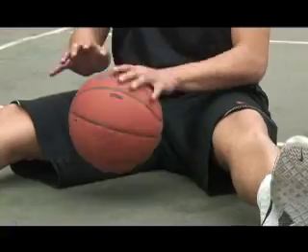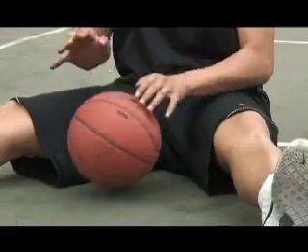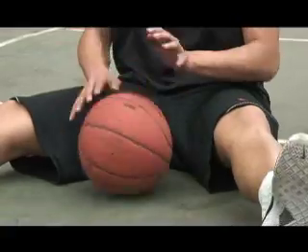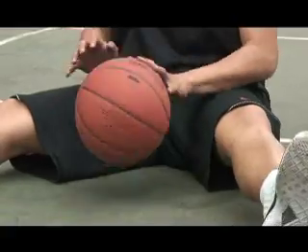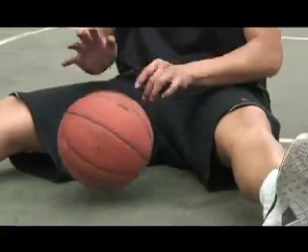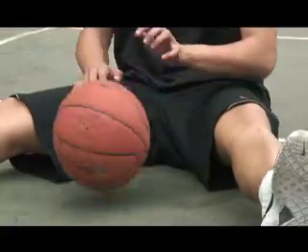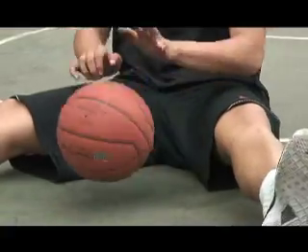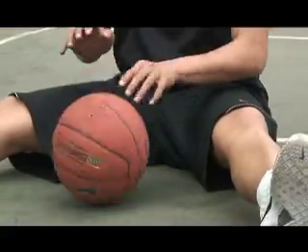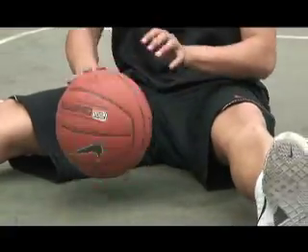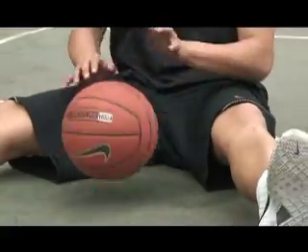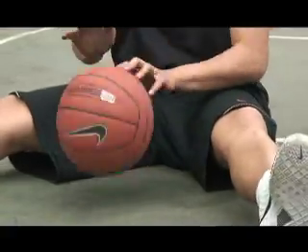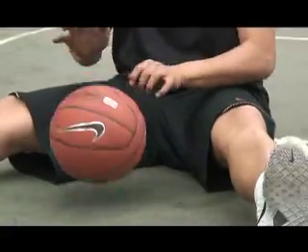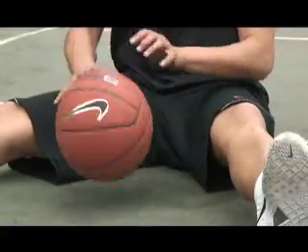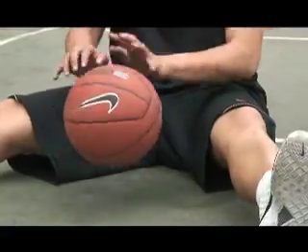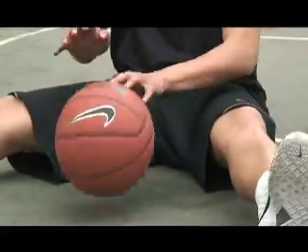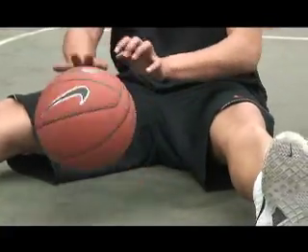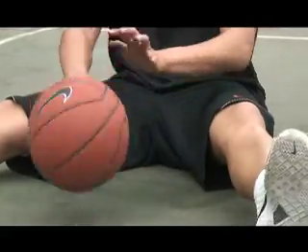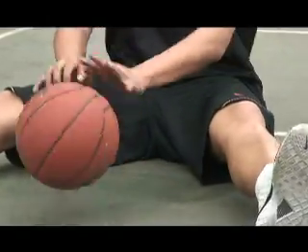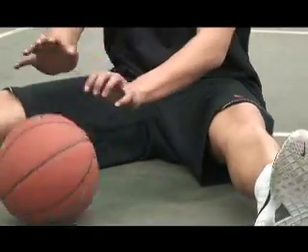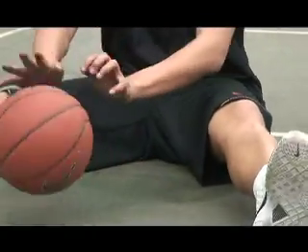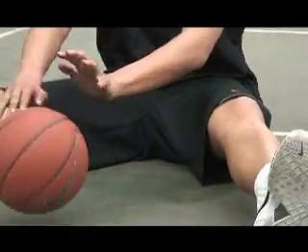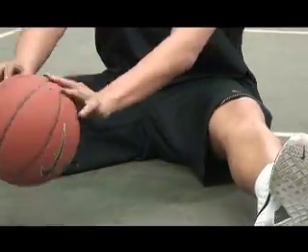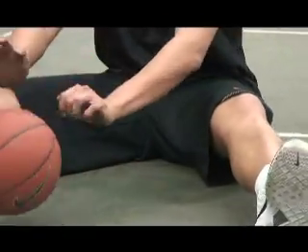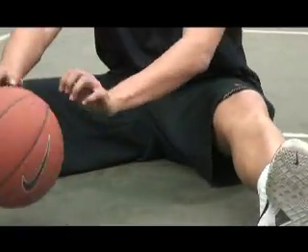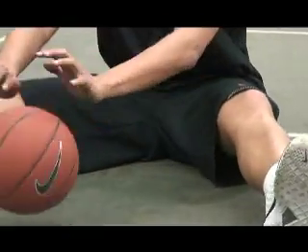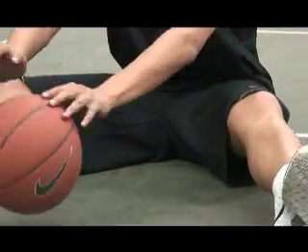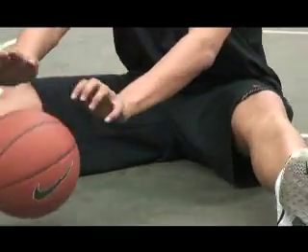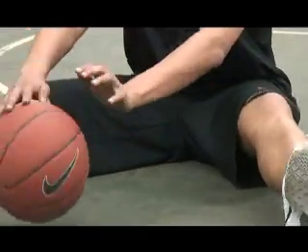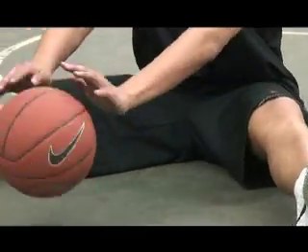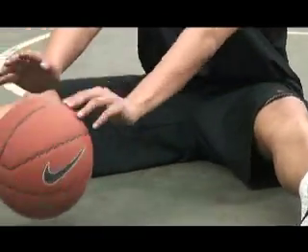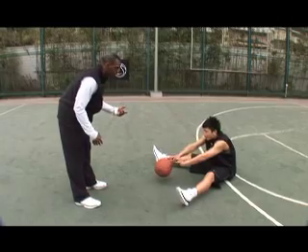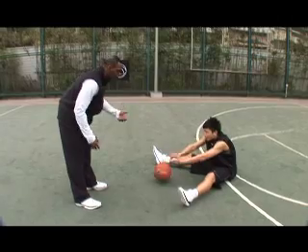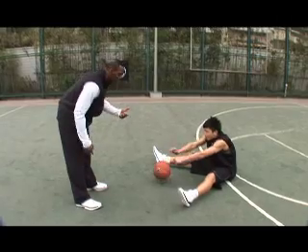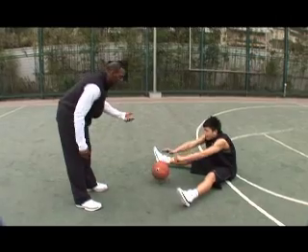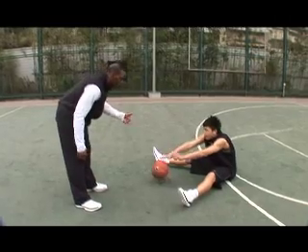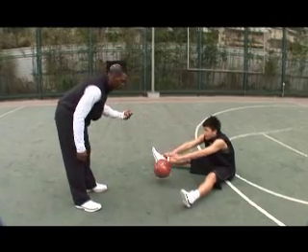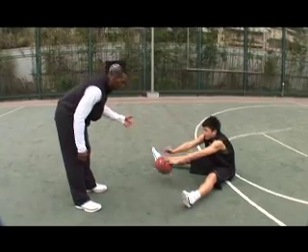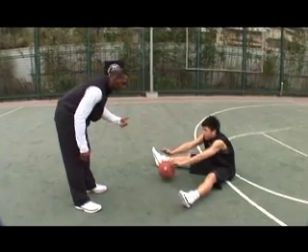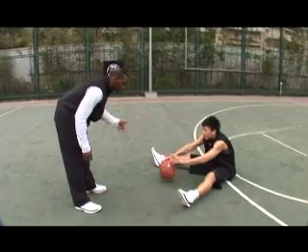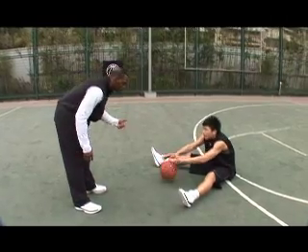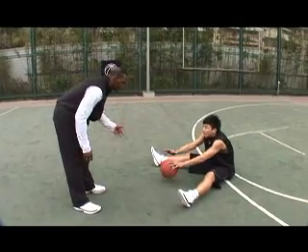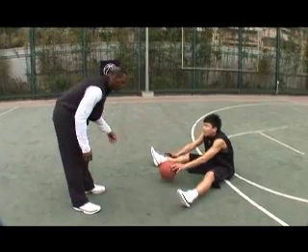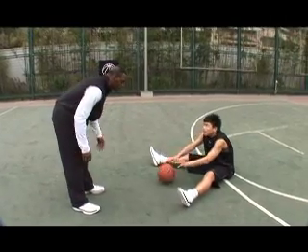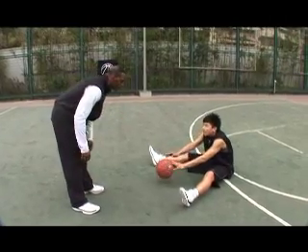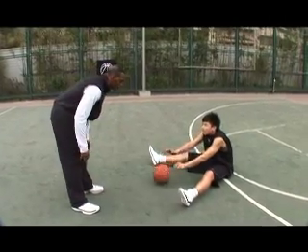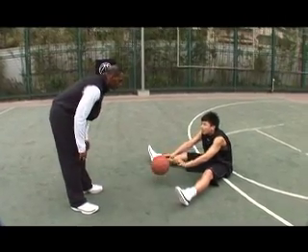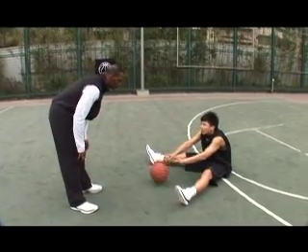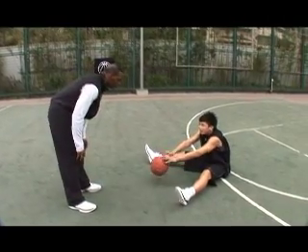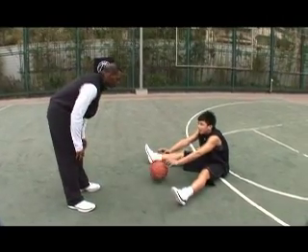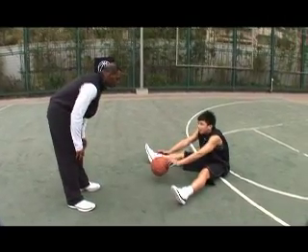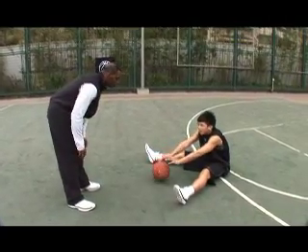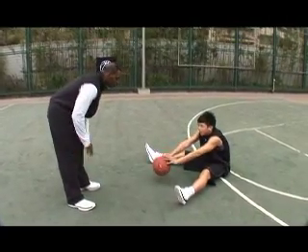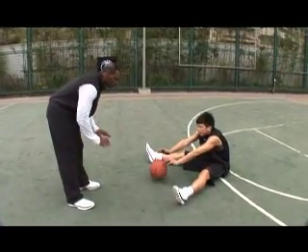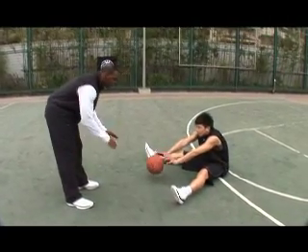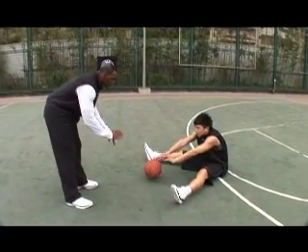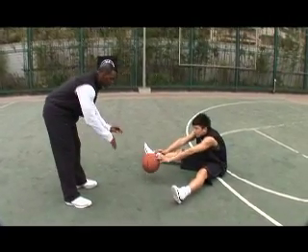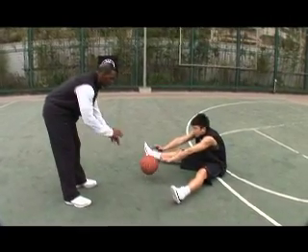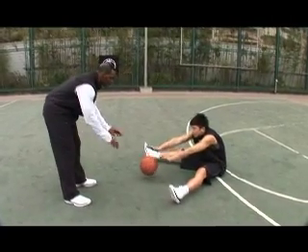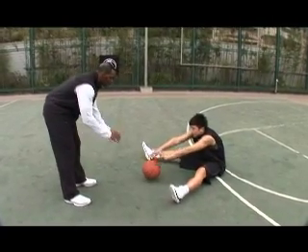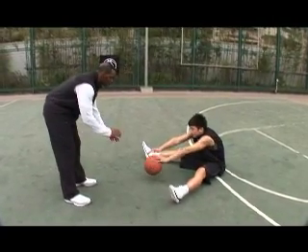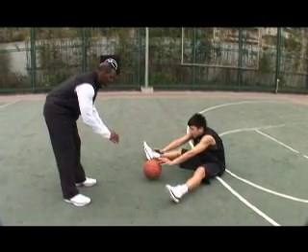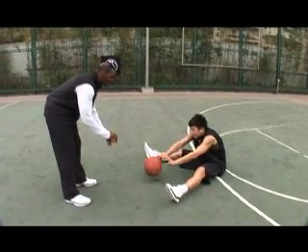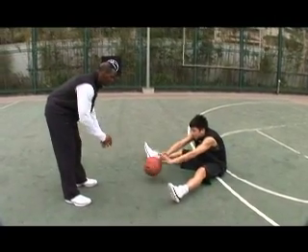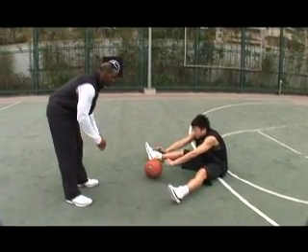Now extend the hands out. More popcorn — faster, faster.